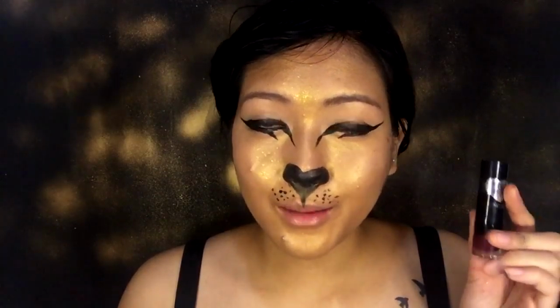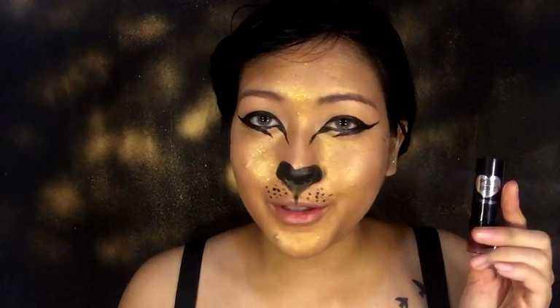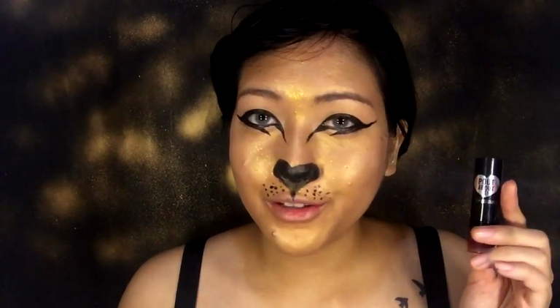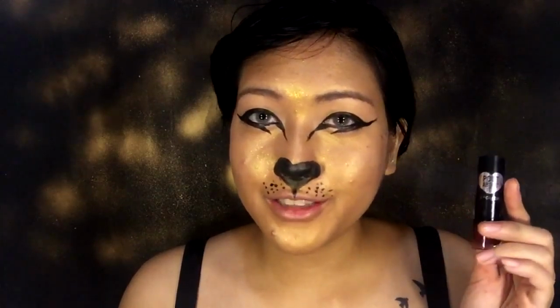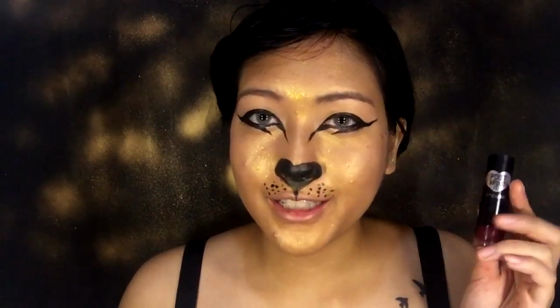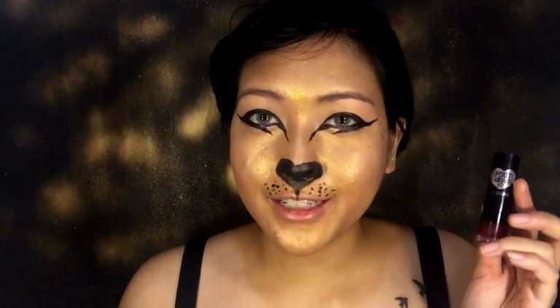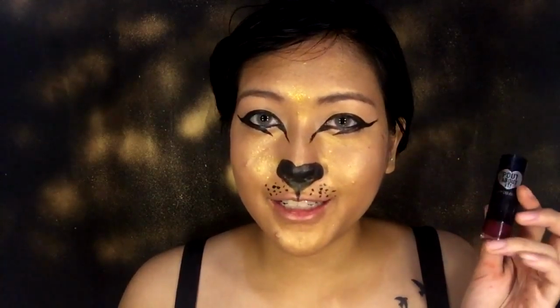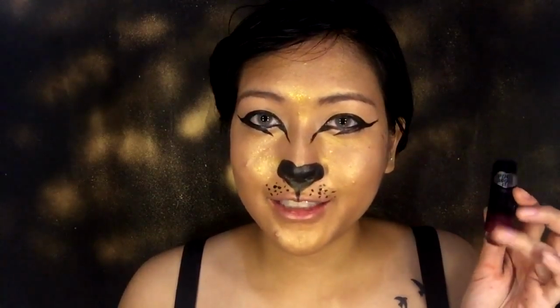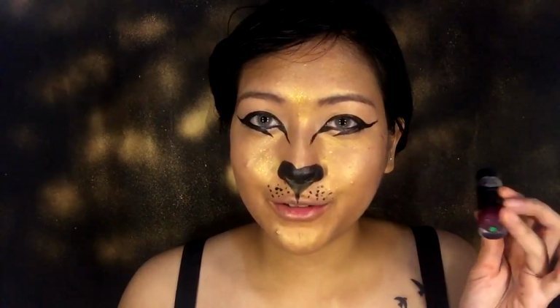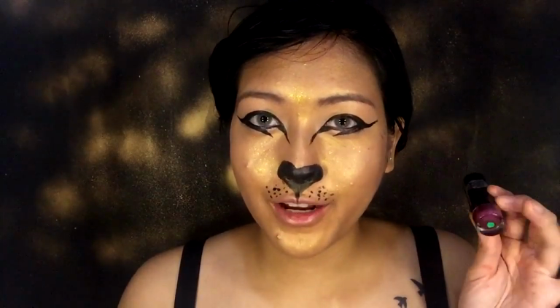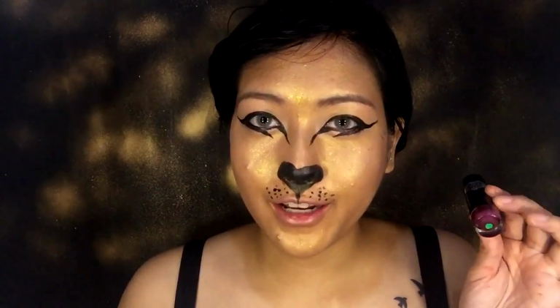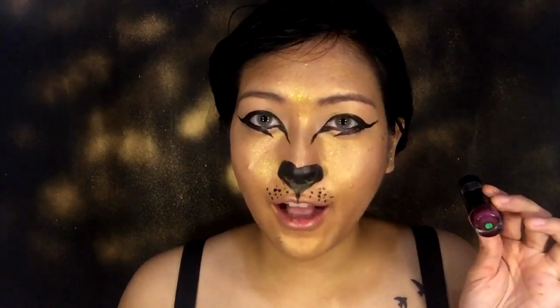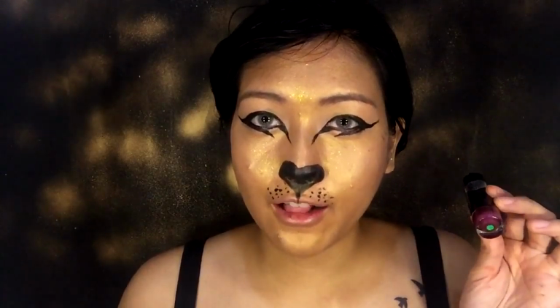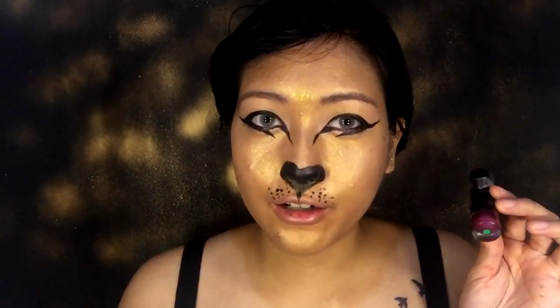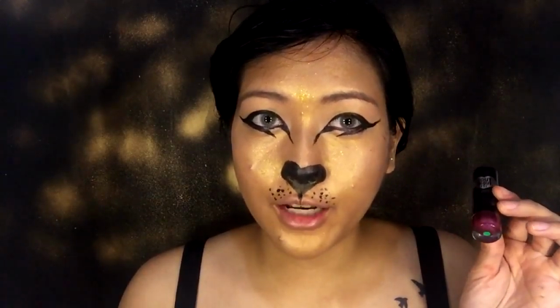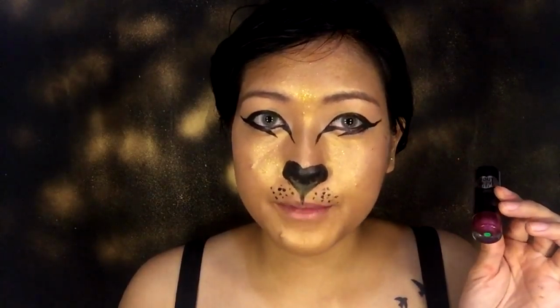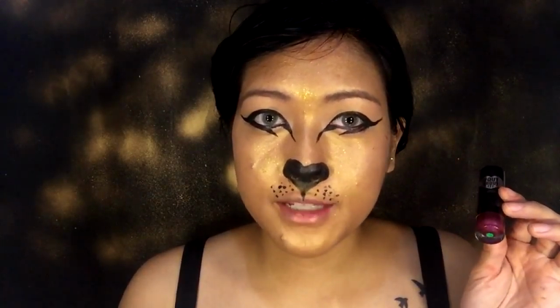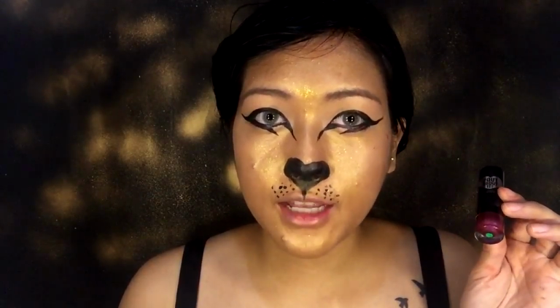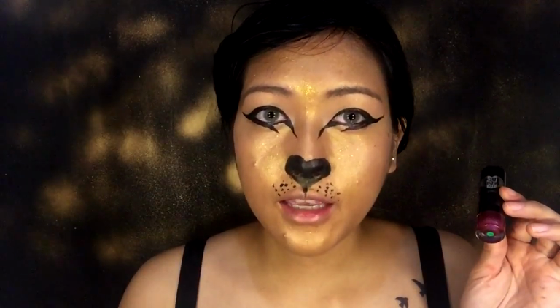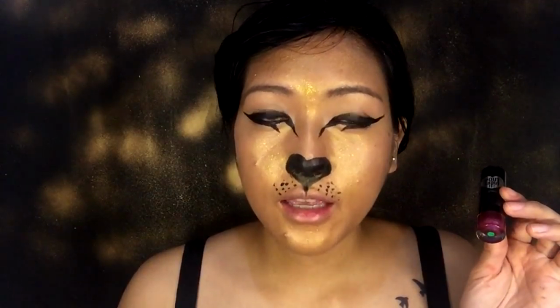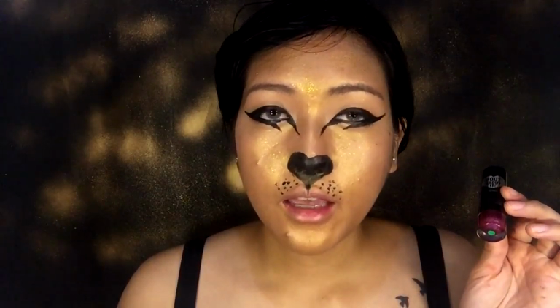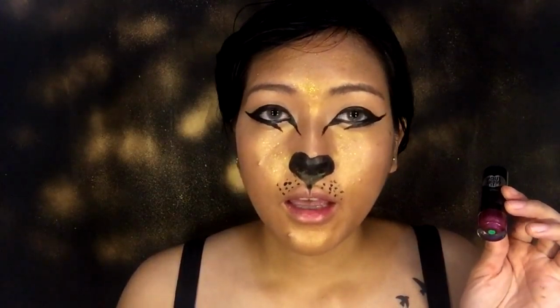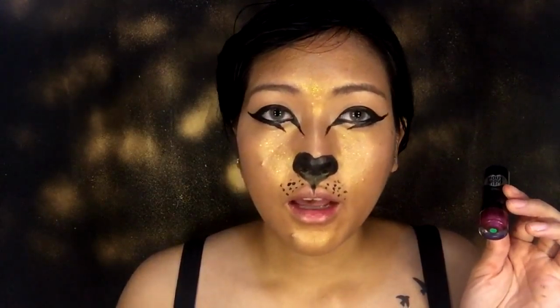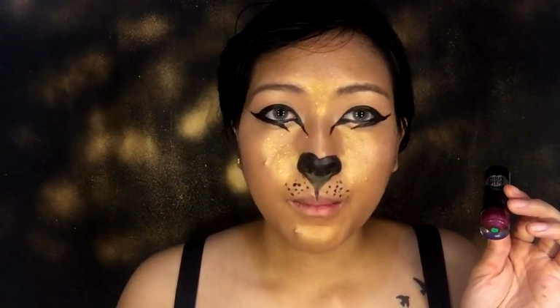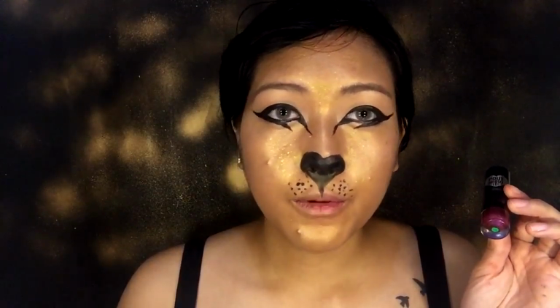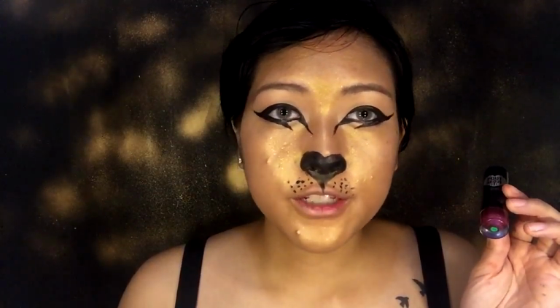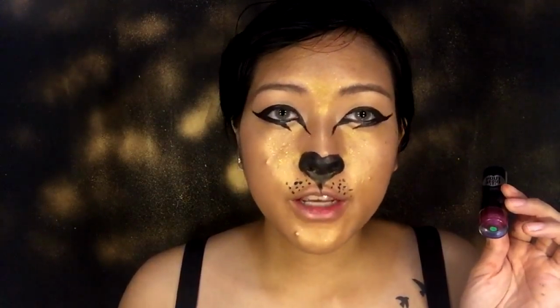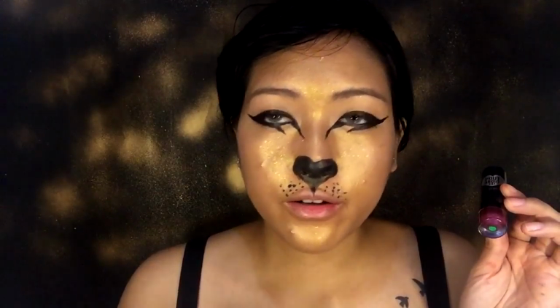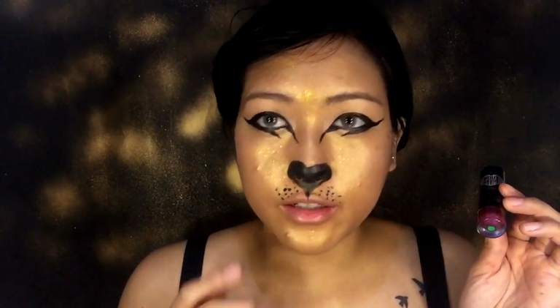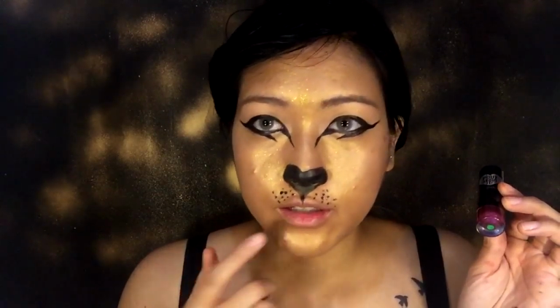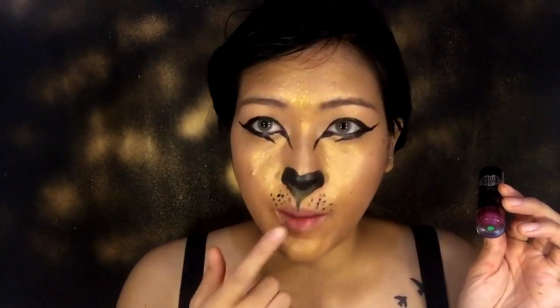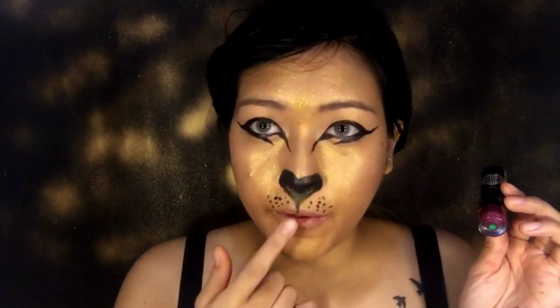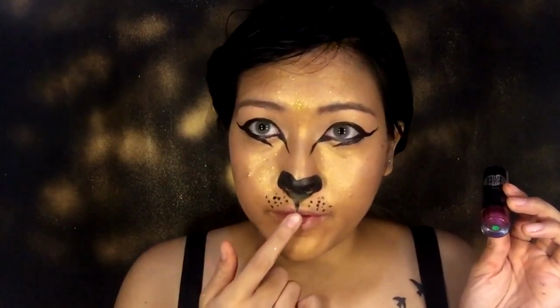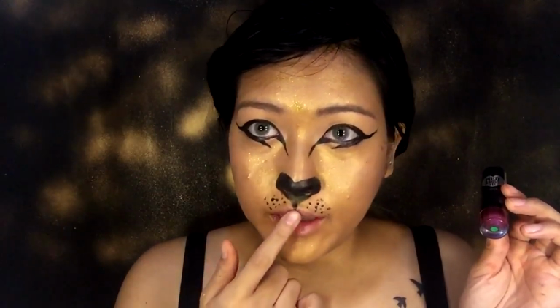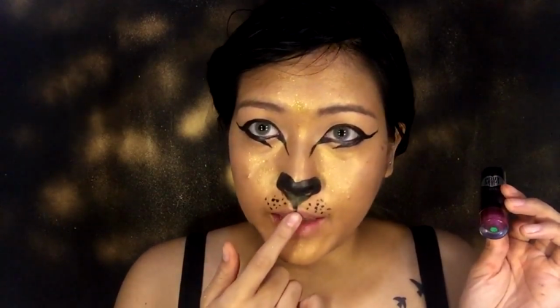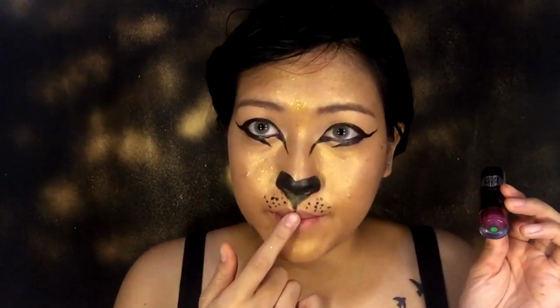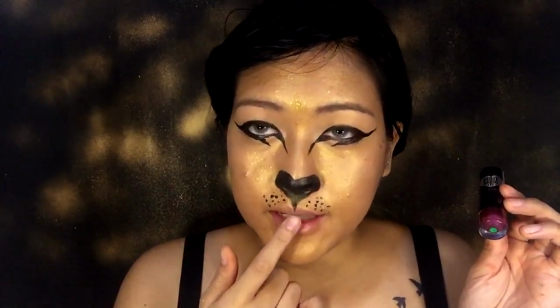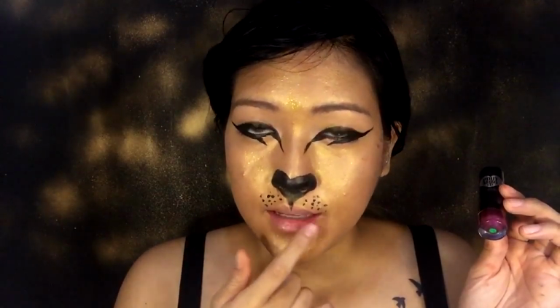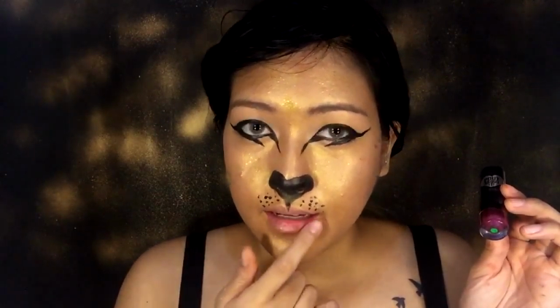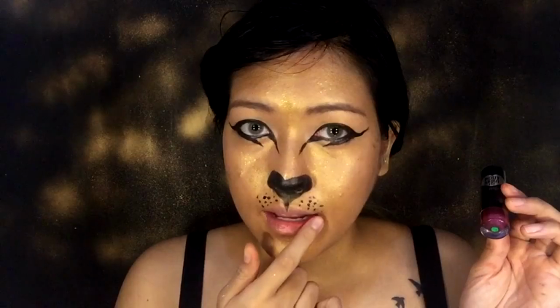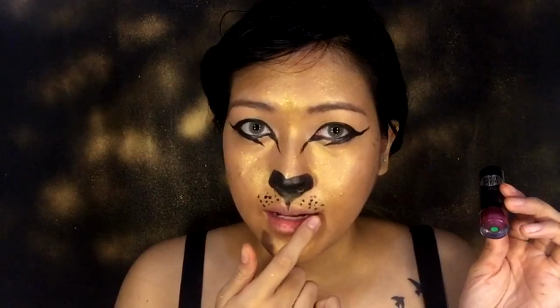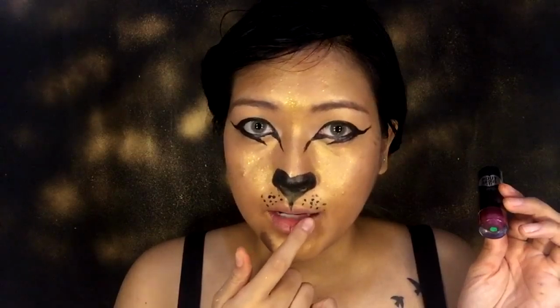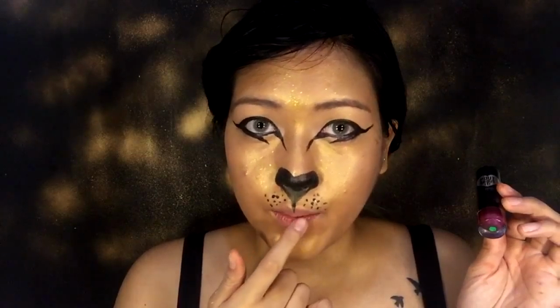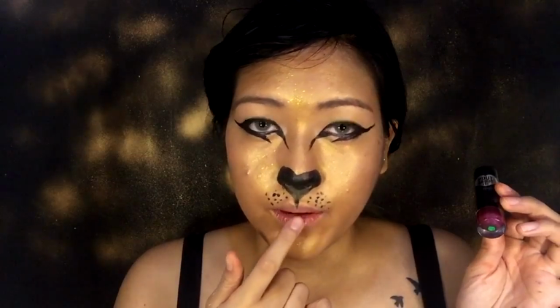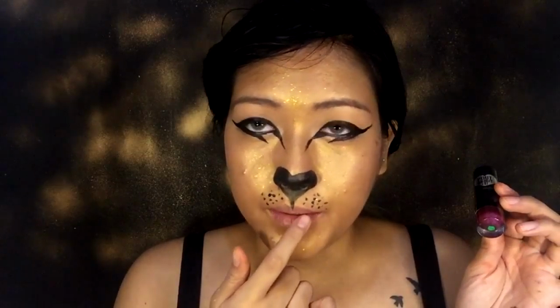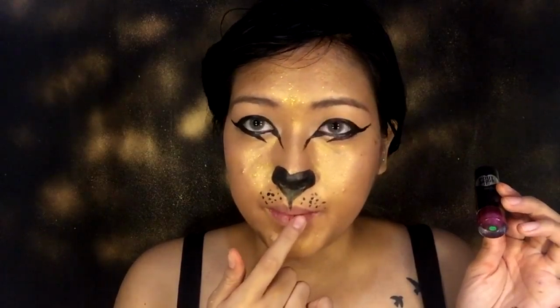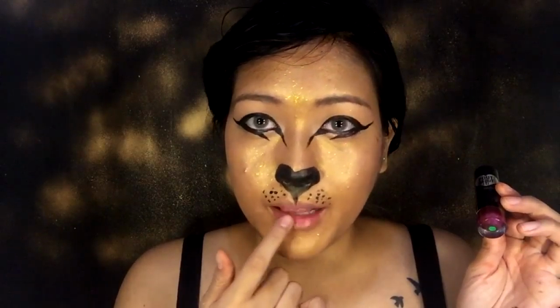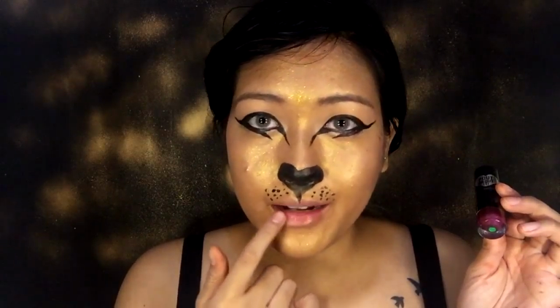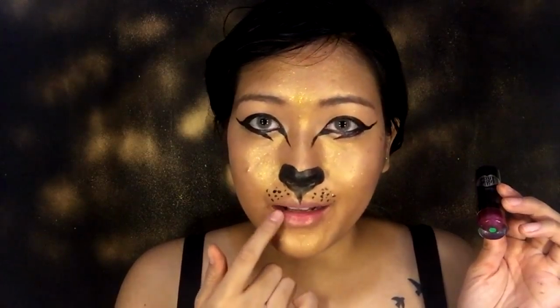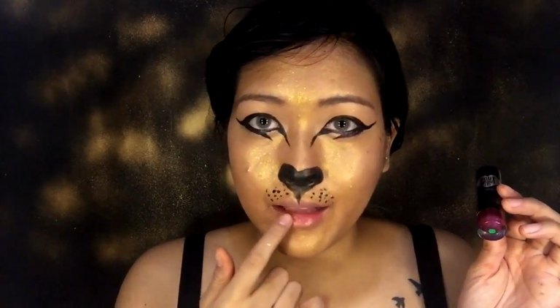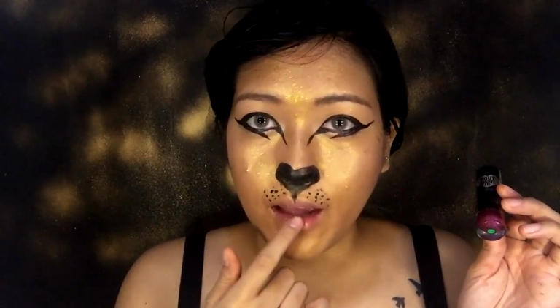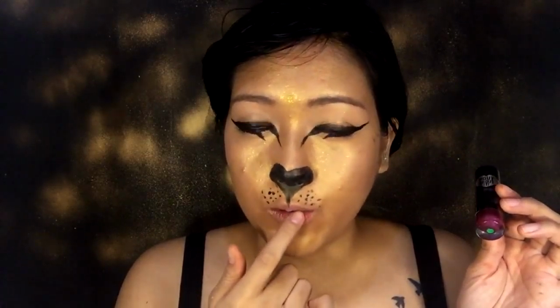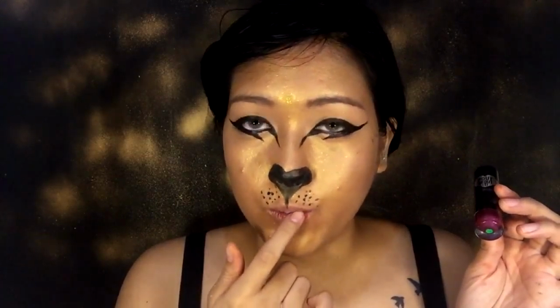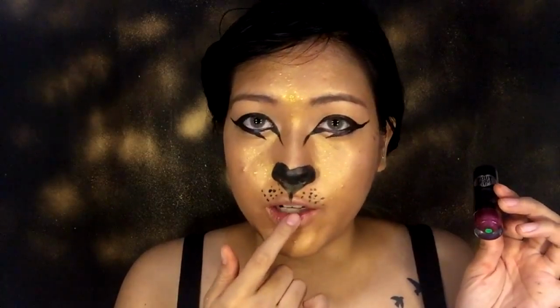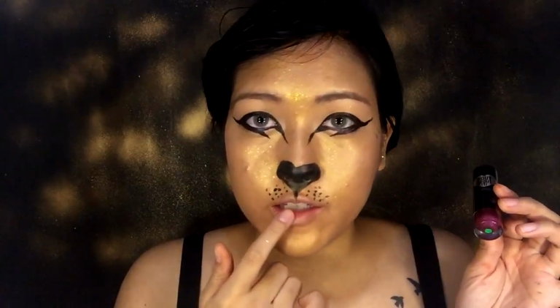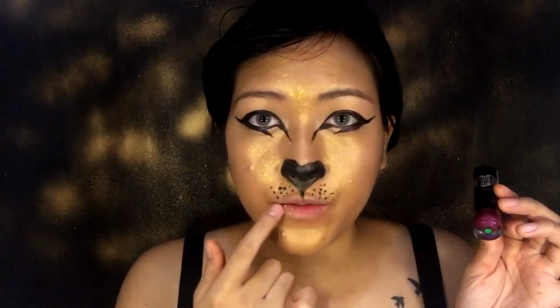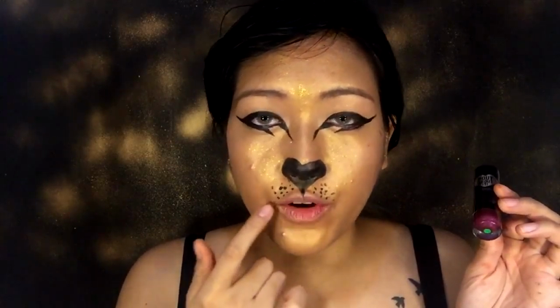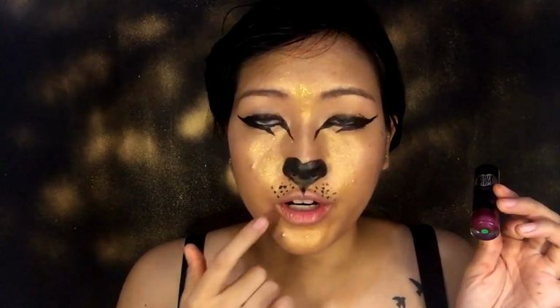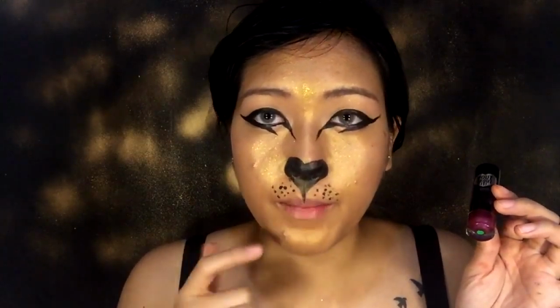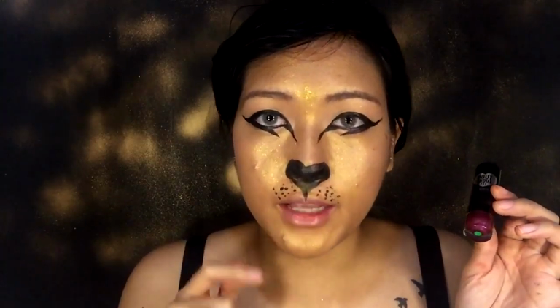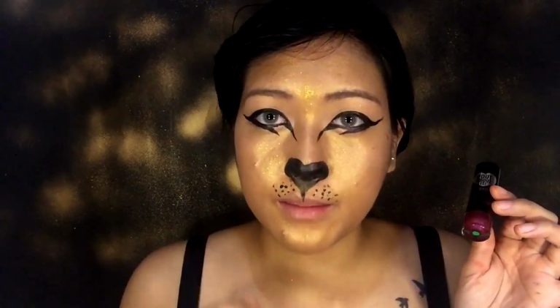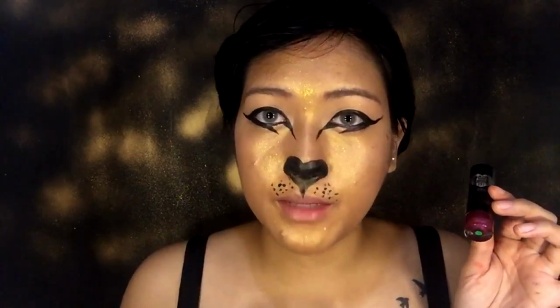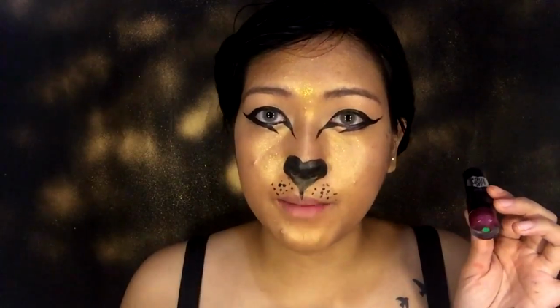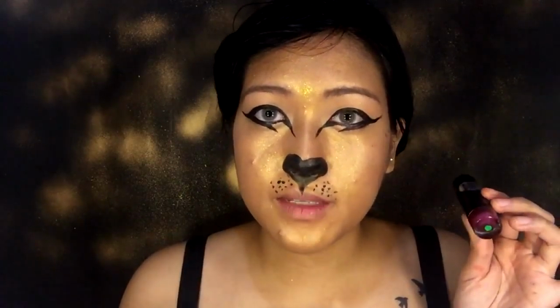Next, I'll be using this red color lipstick, mostly on the top of the lips, then it will be blended outwards for the bottom lips.